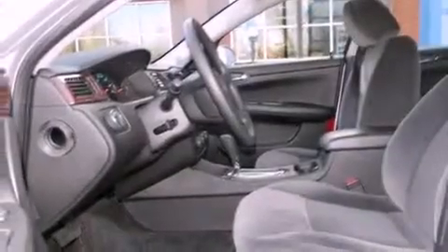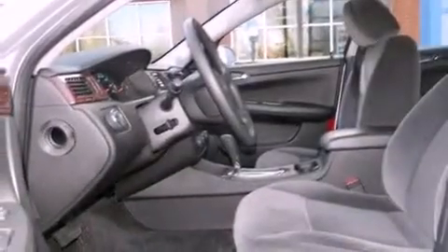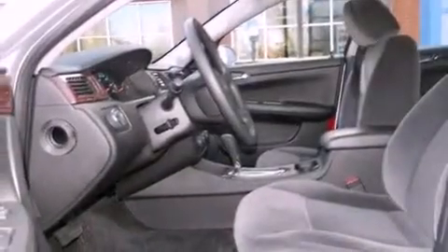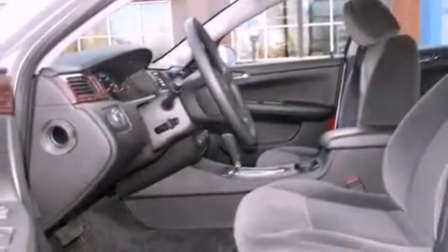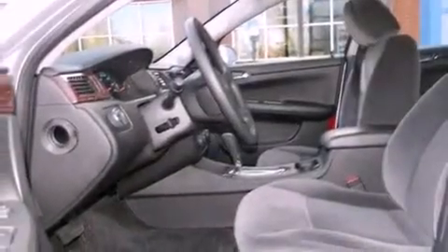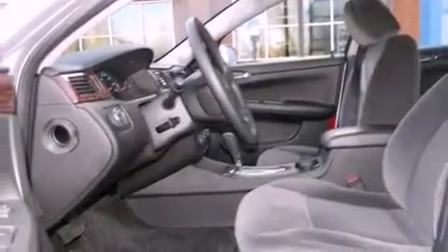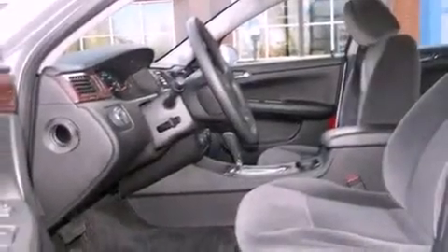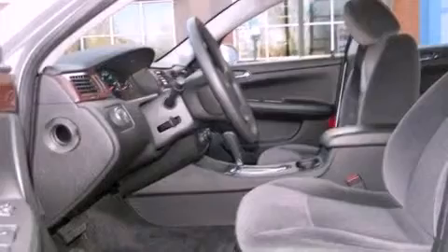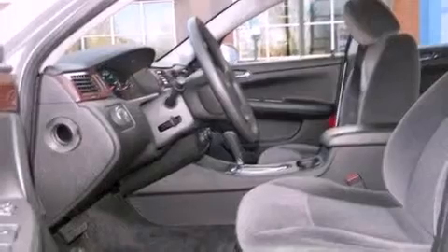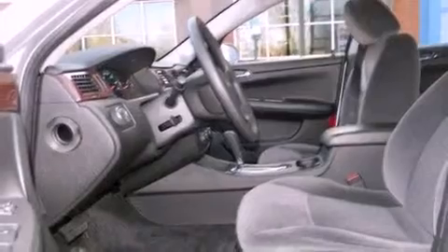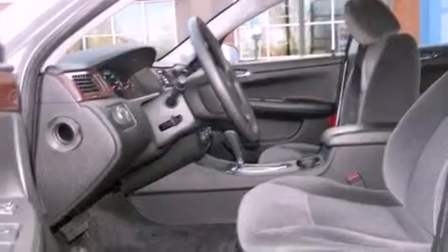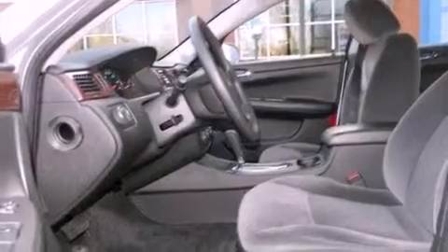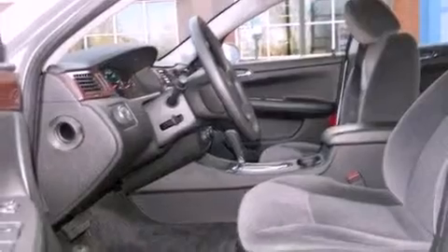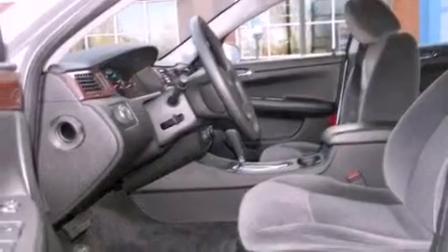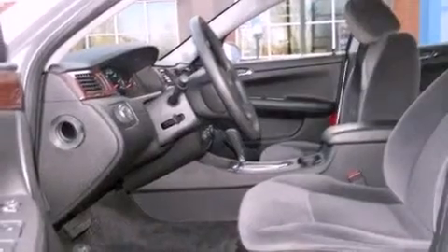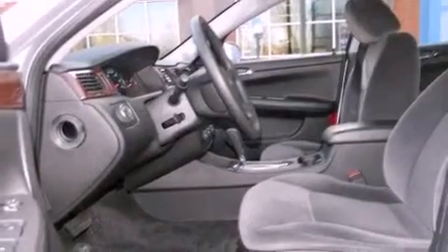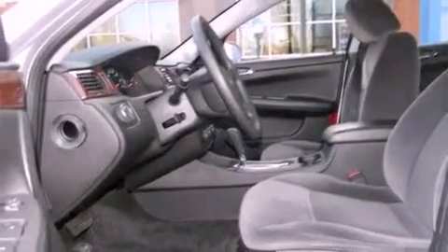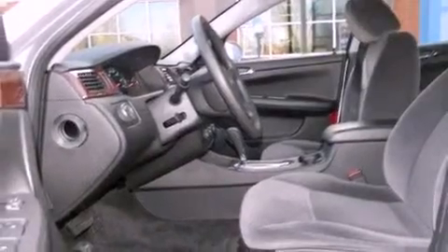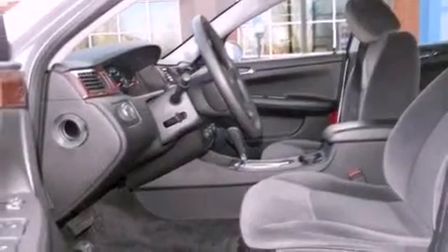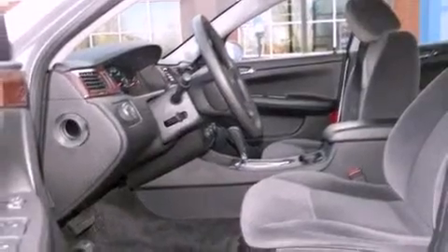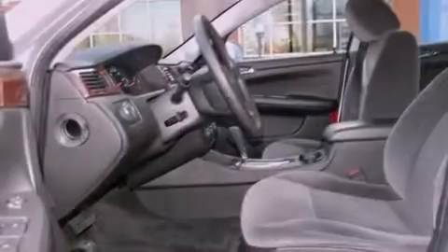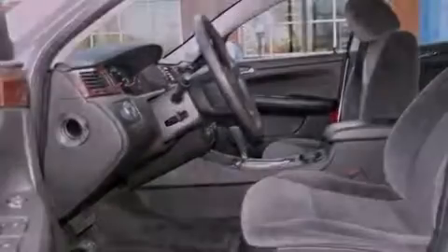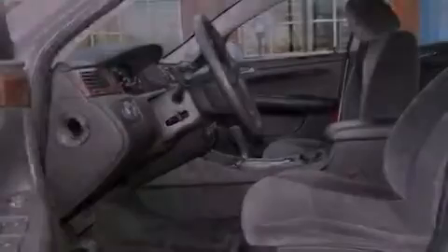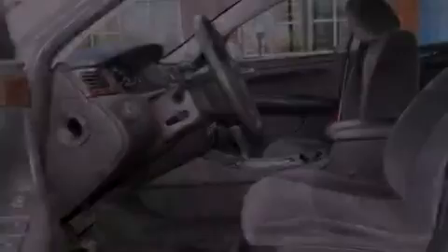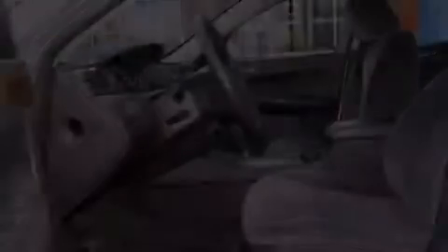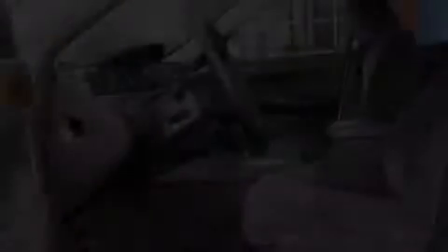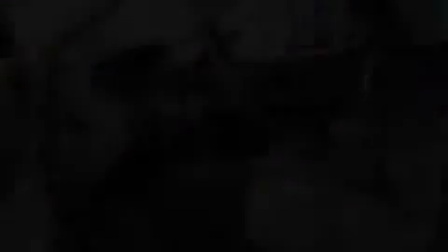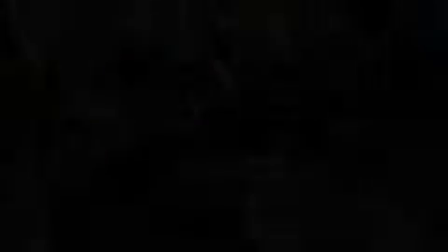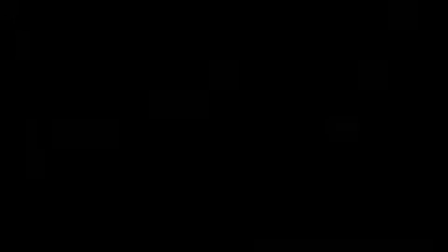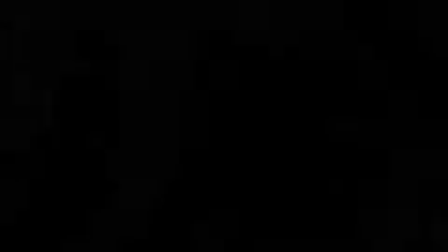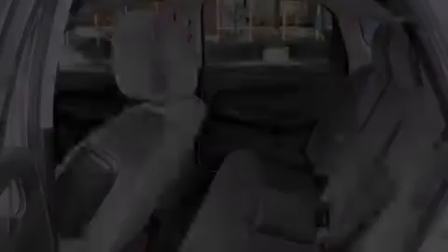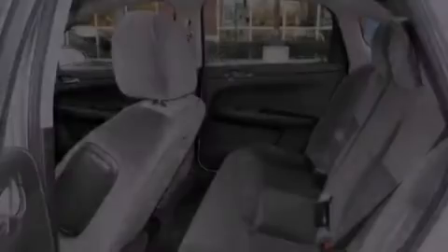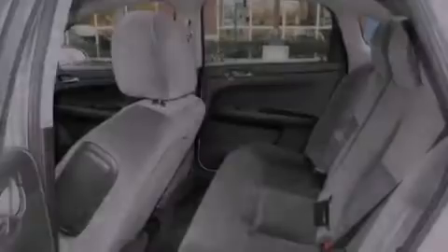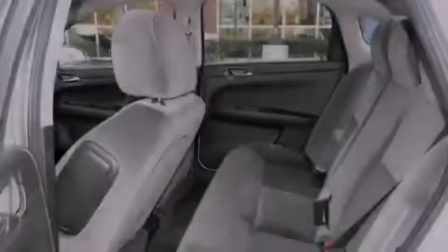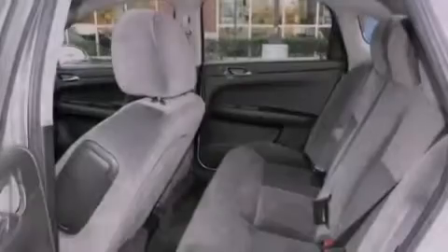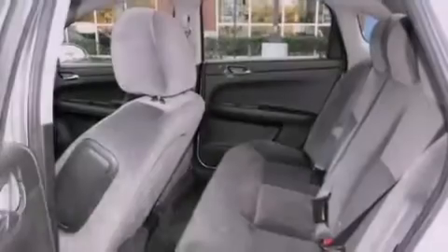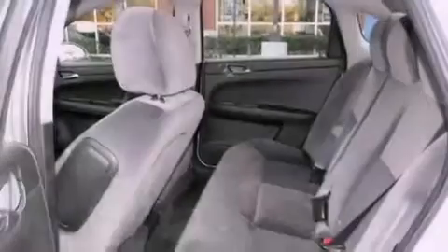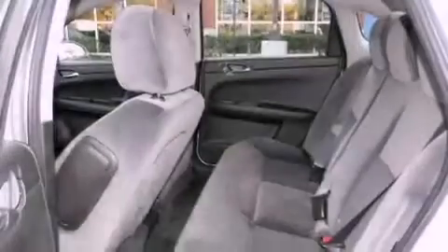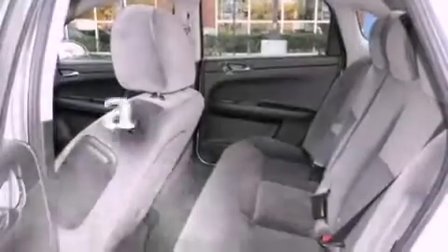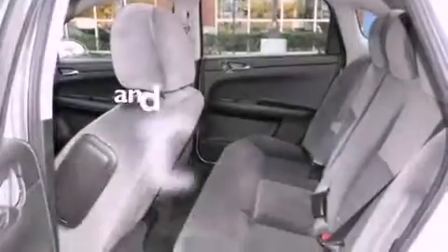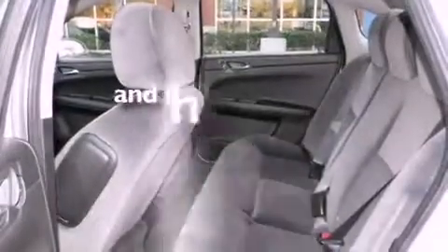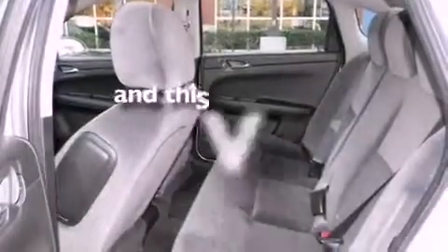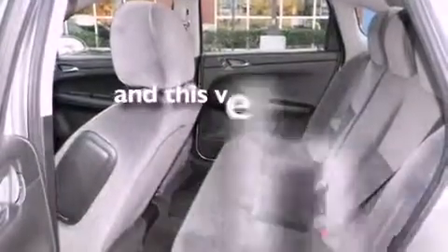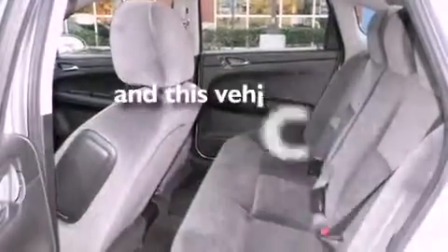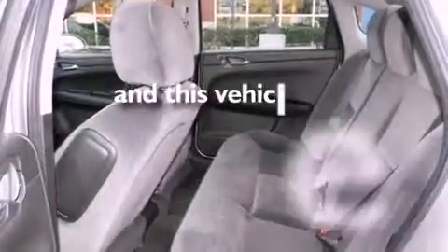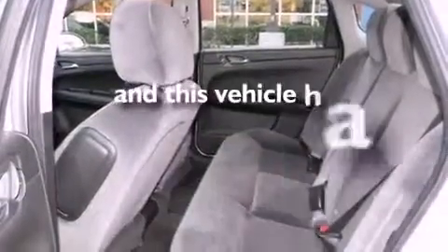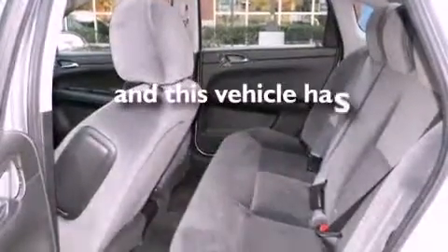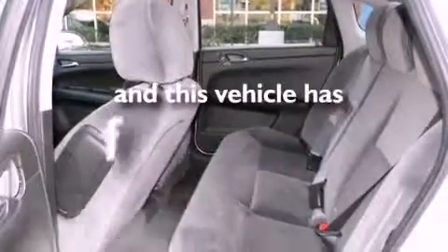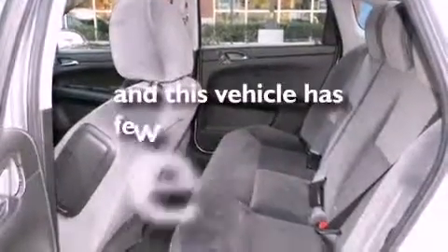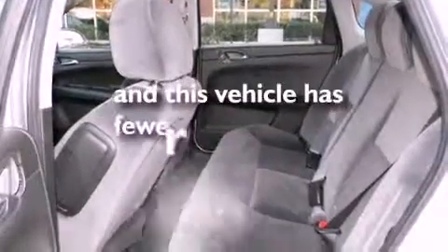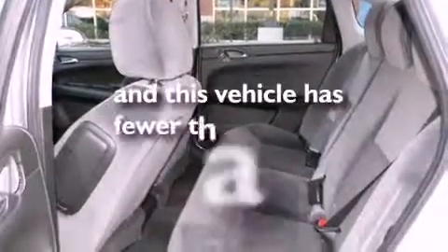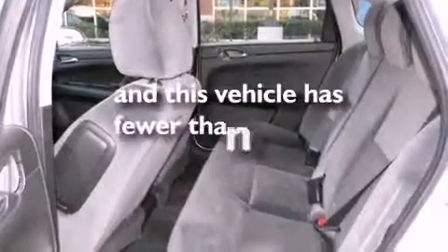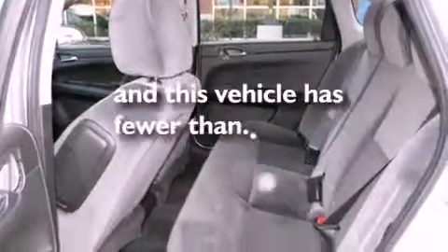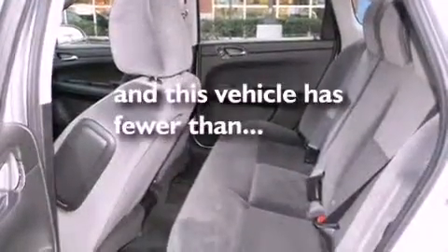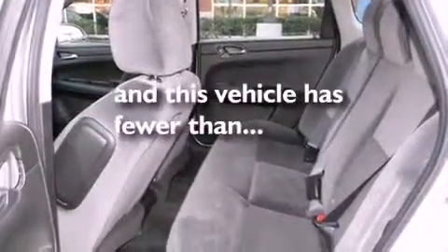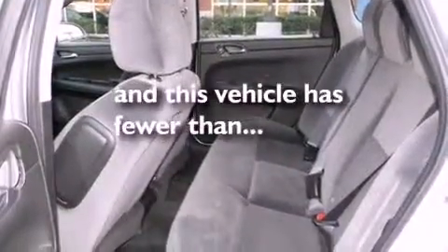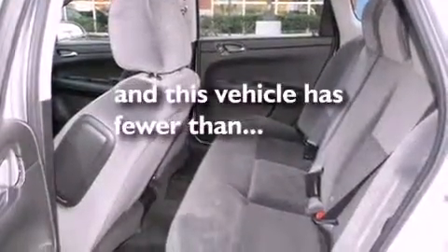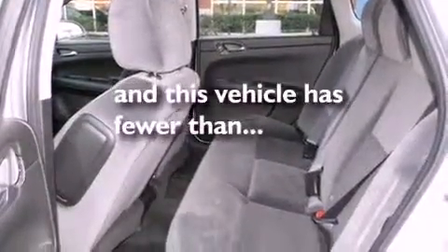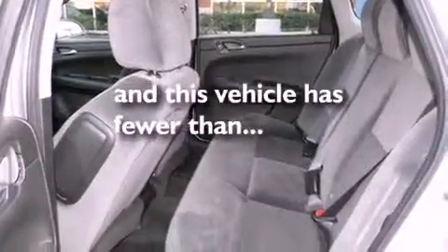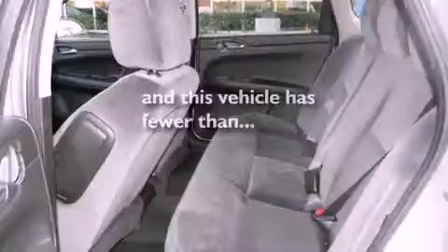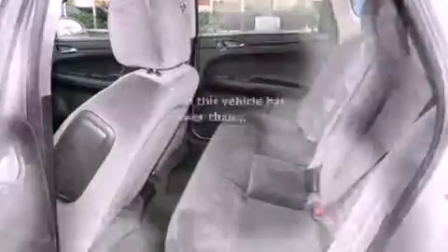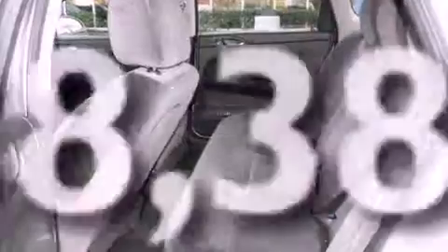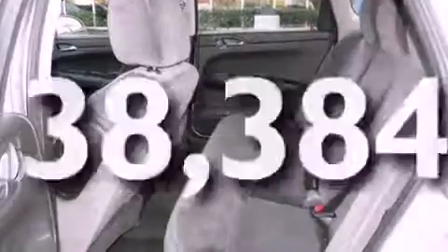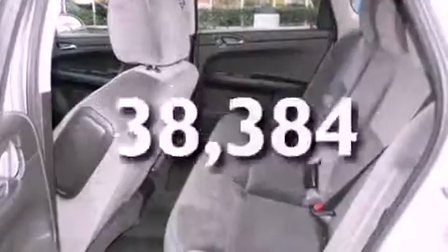It also has an anti-lock braking system, a power driver's seat, and this vehicle has fewer than 39,000 miles on the odometer.